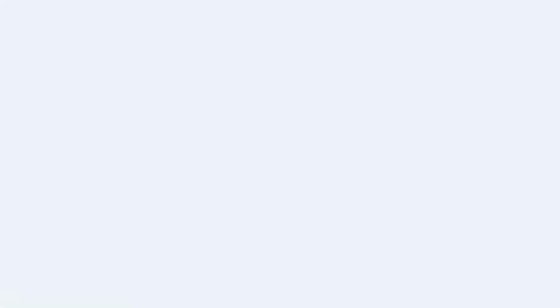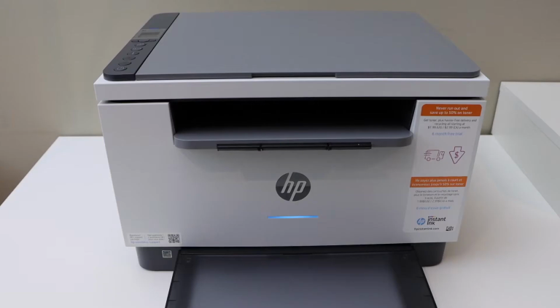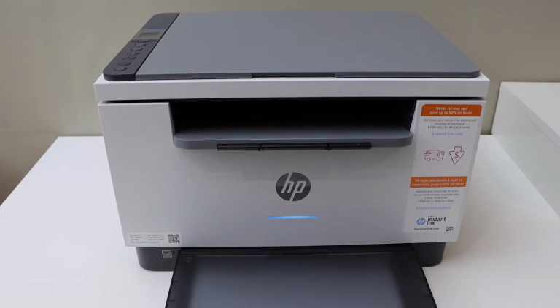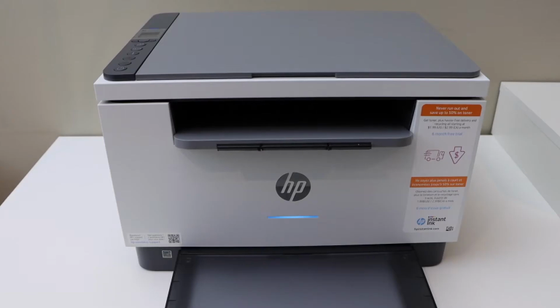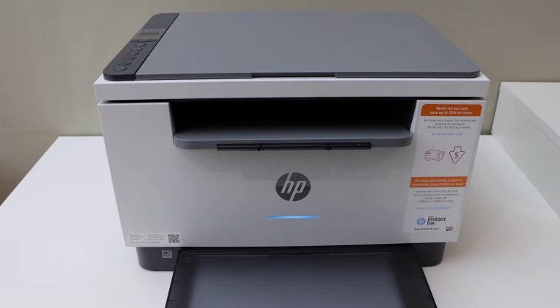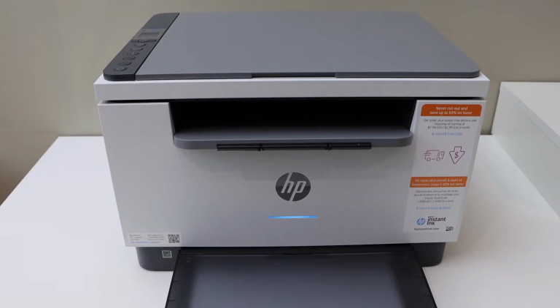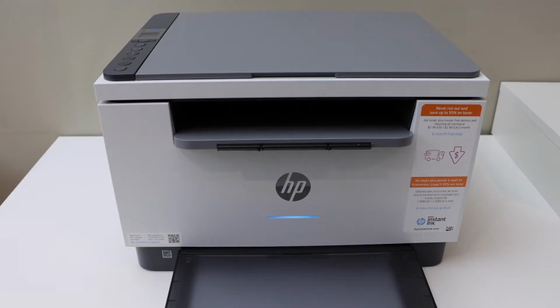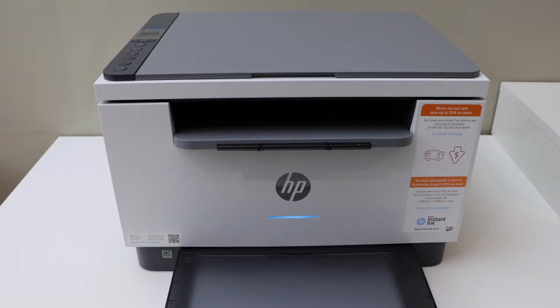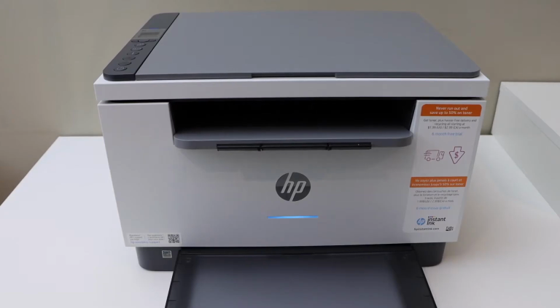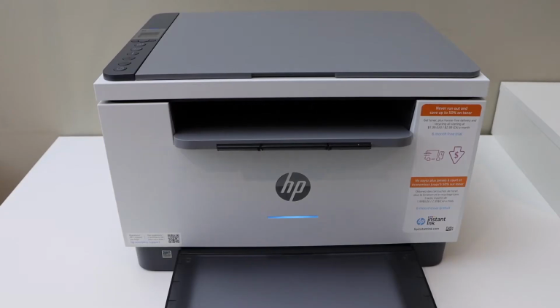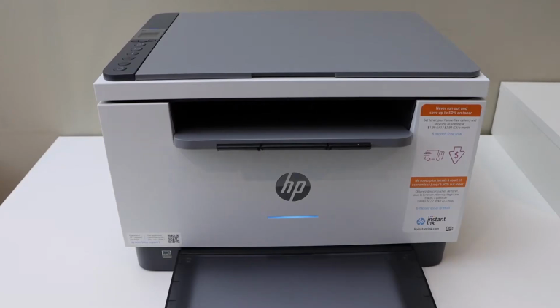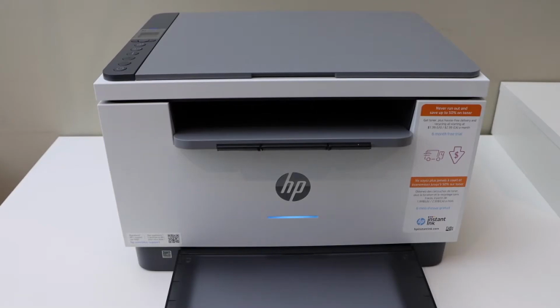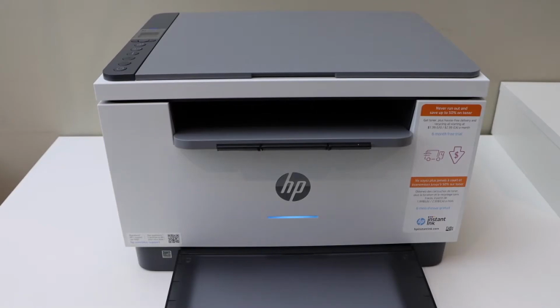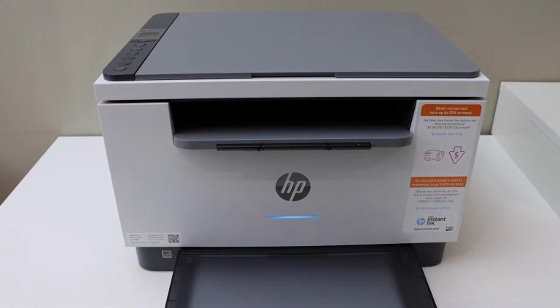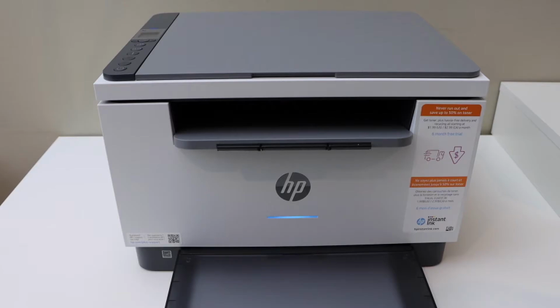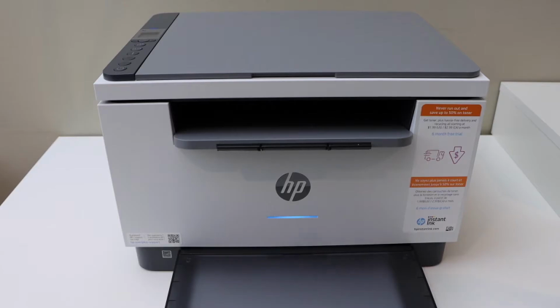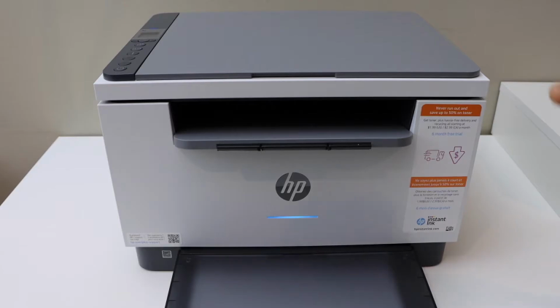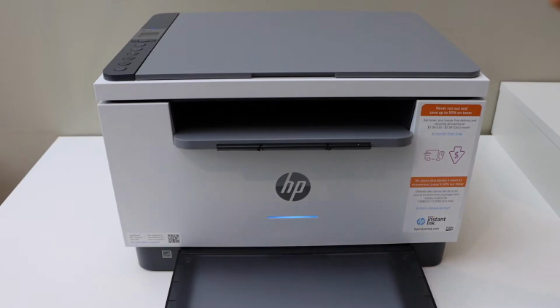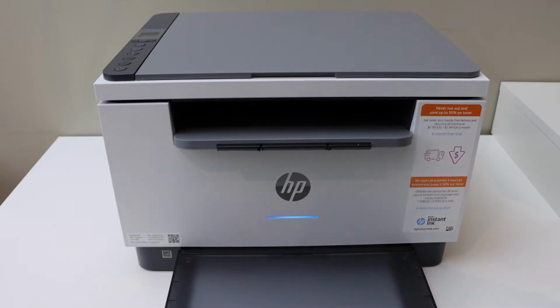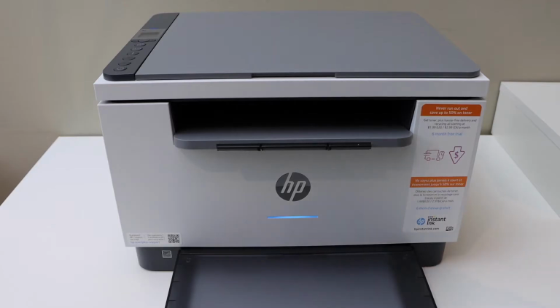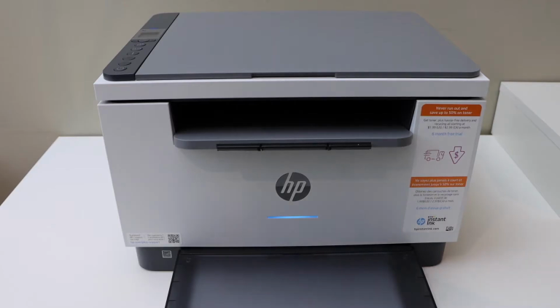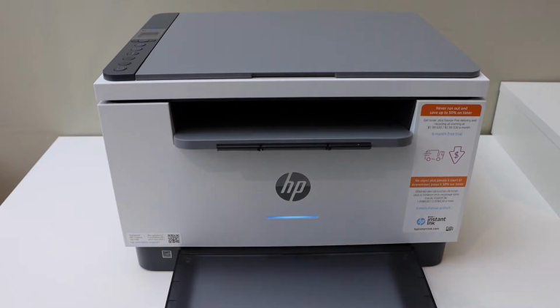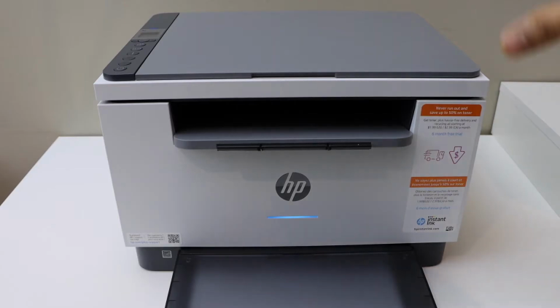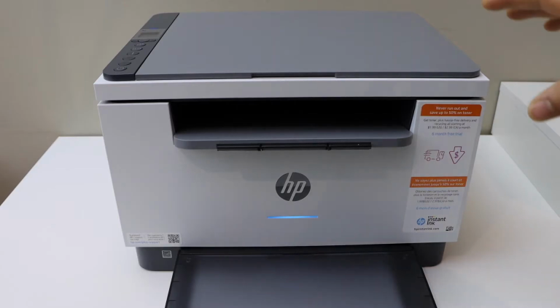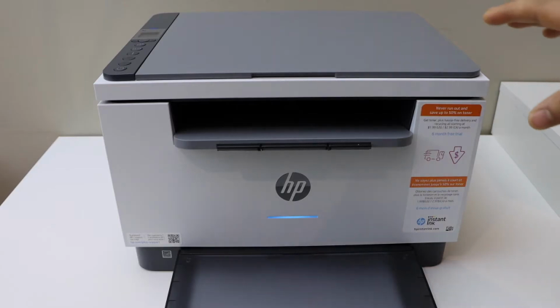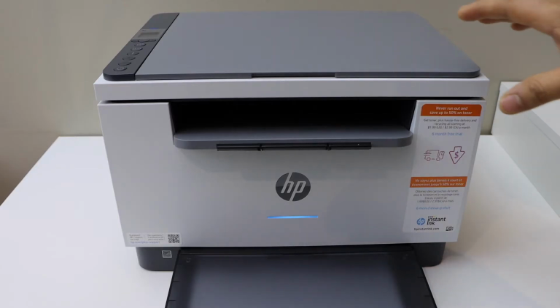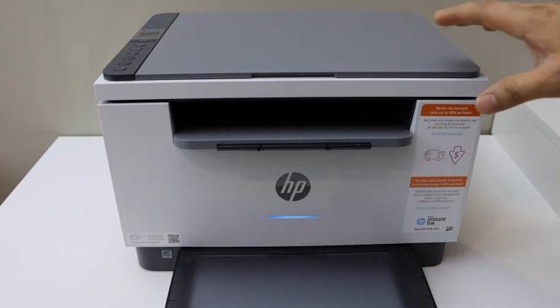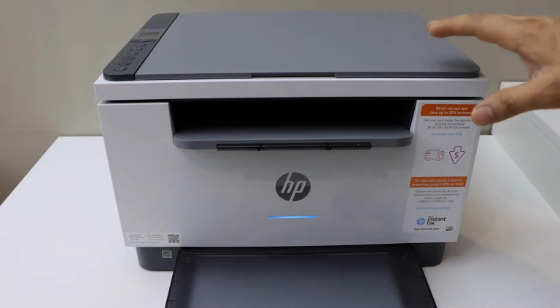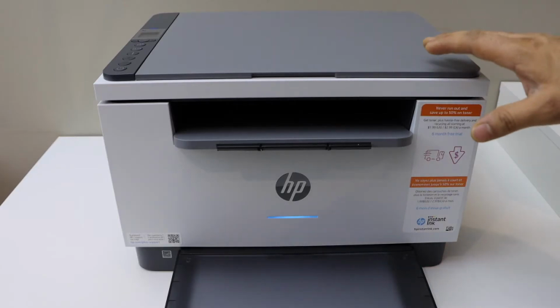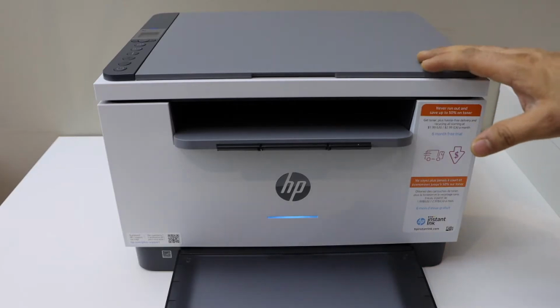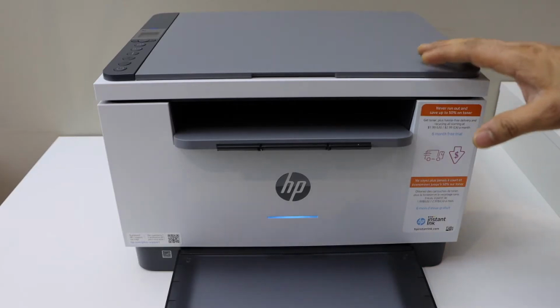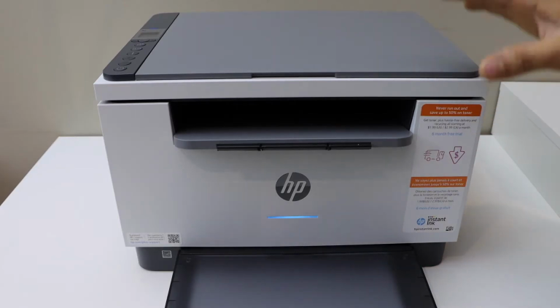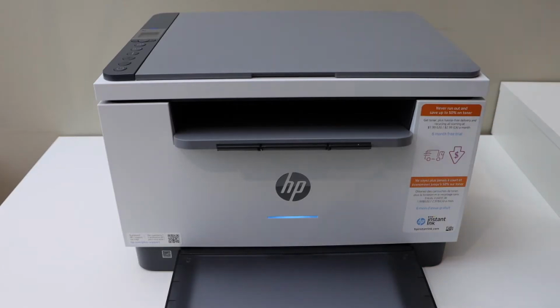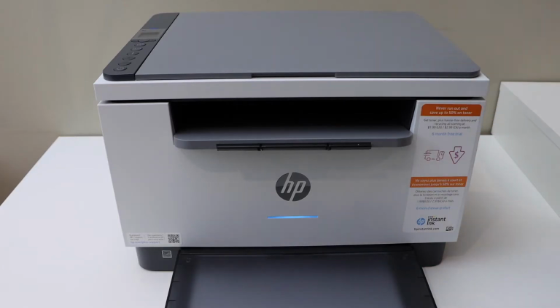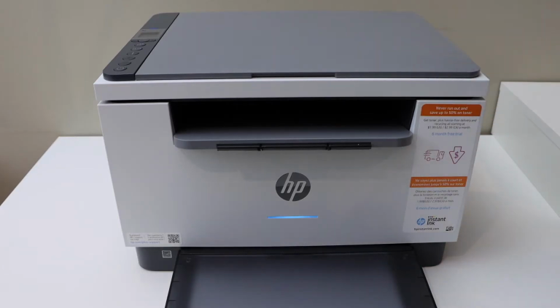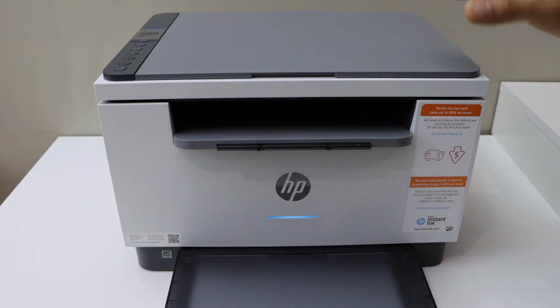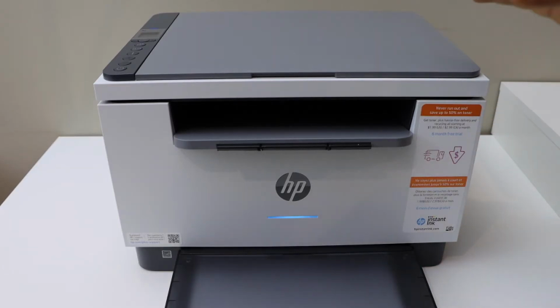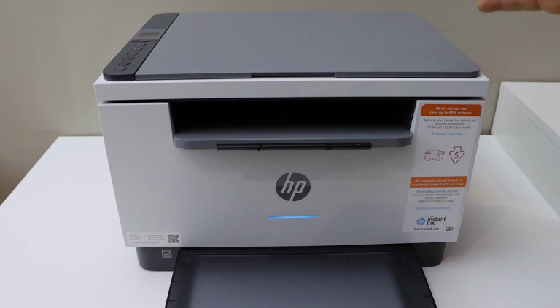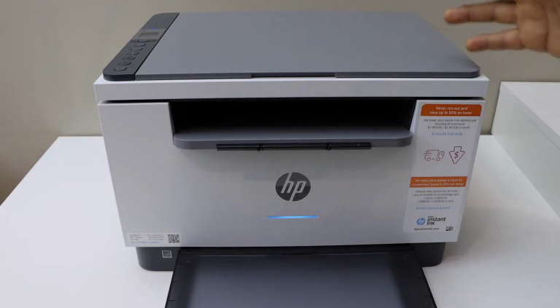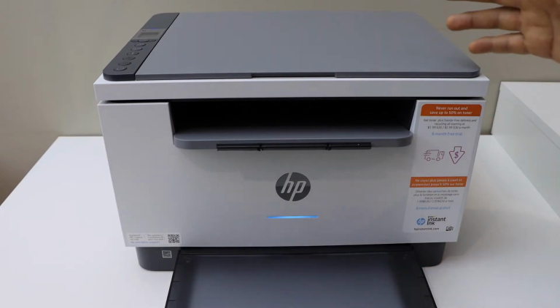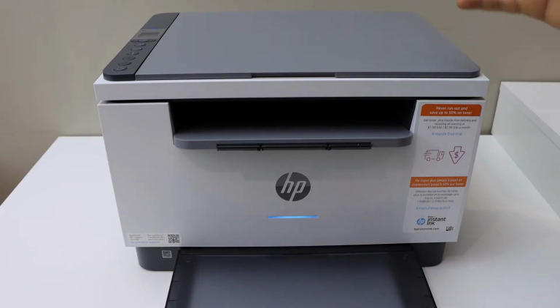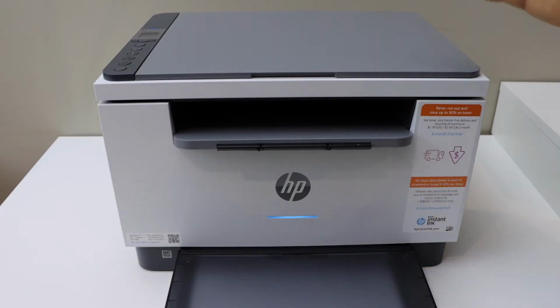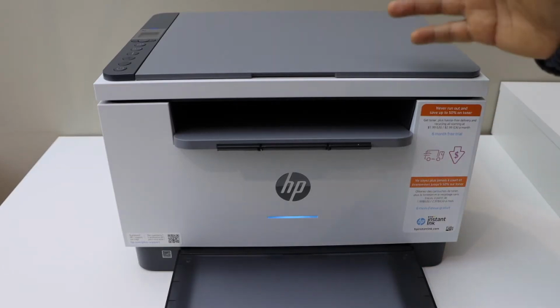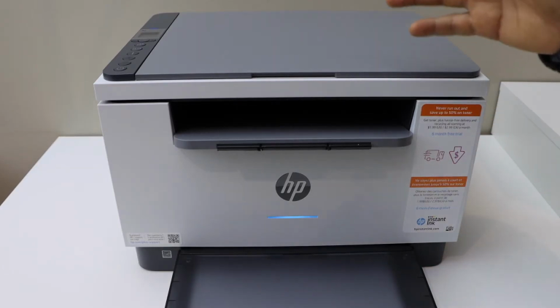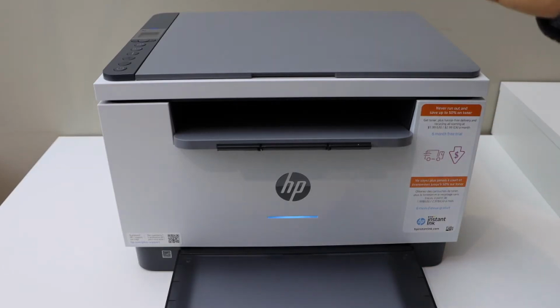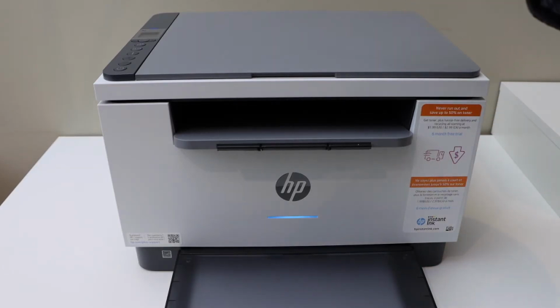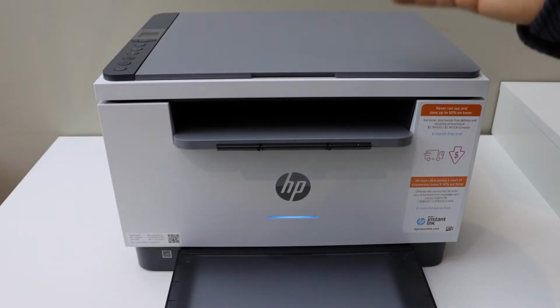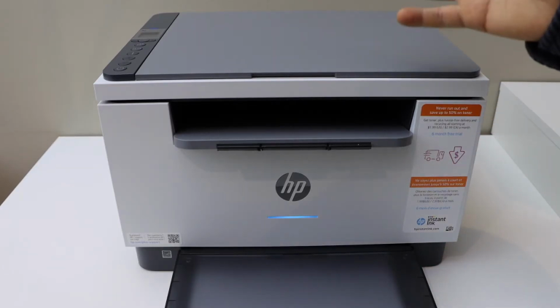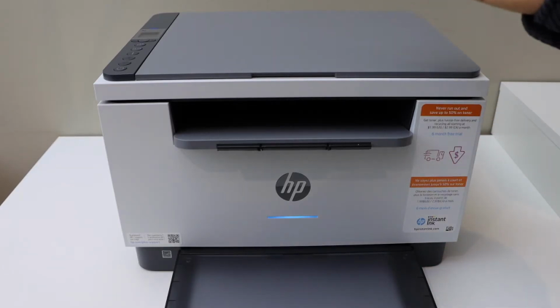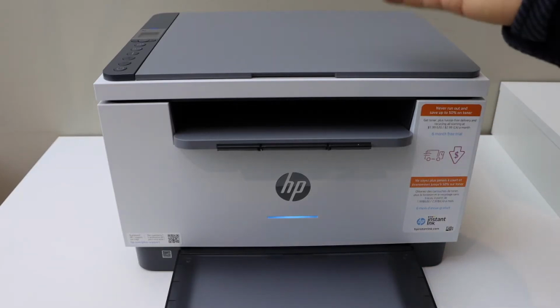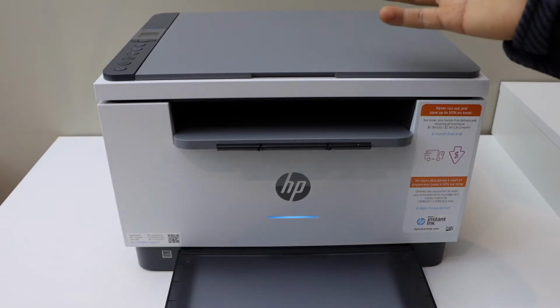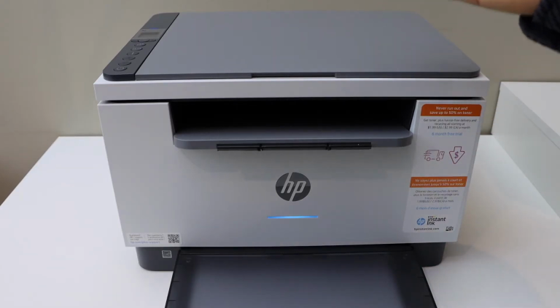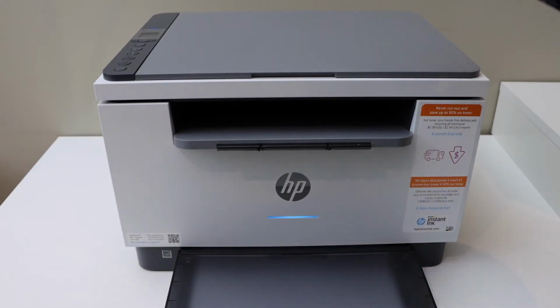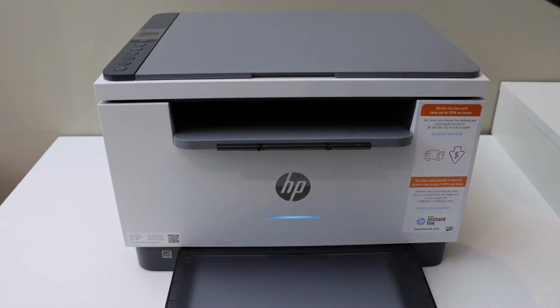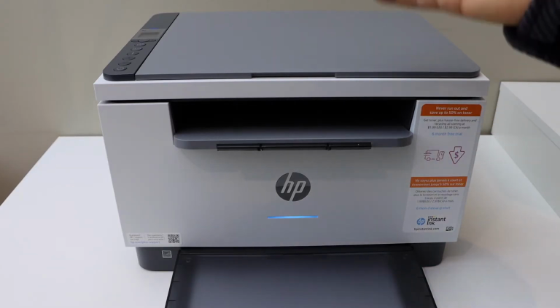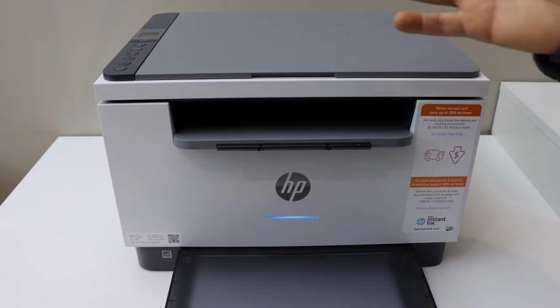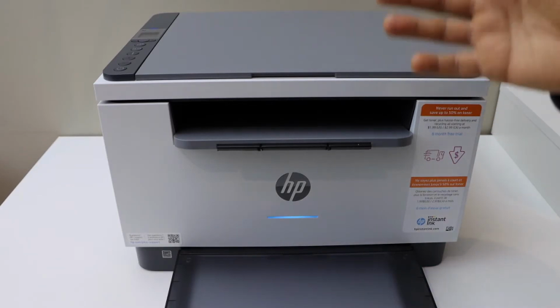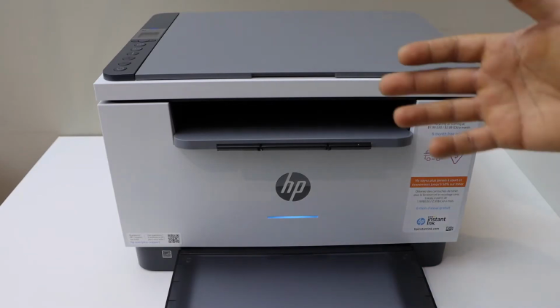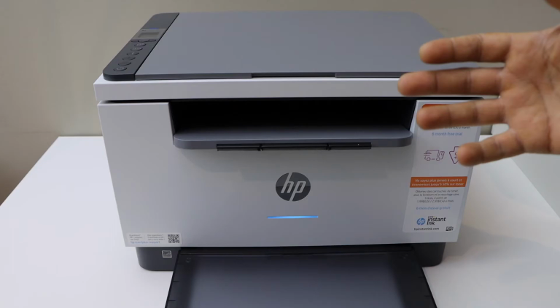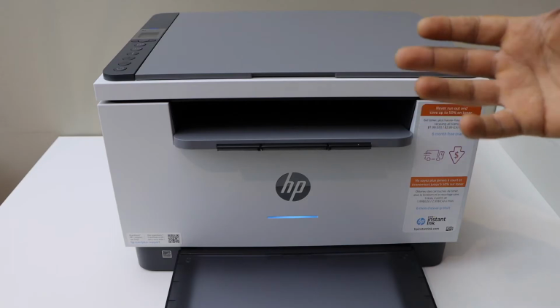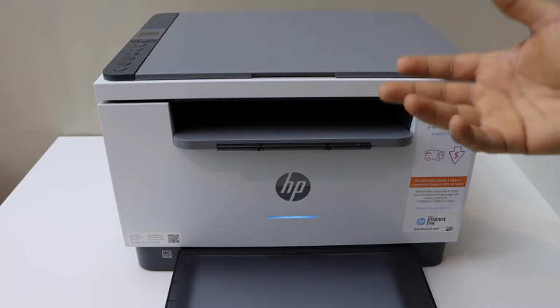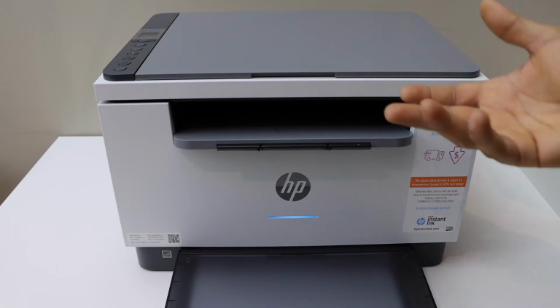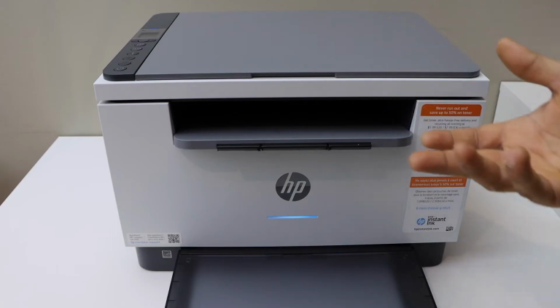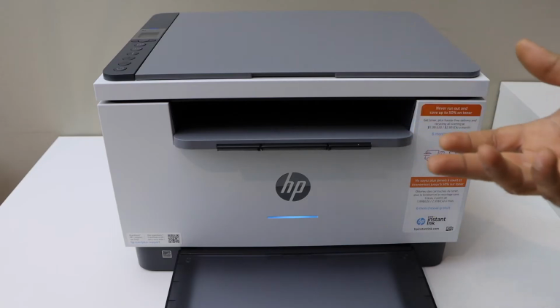In today's video I'm going to show you how to do the Wi-Fi setup of your HP LaserJet M234DWE printer.